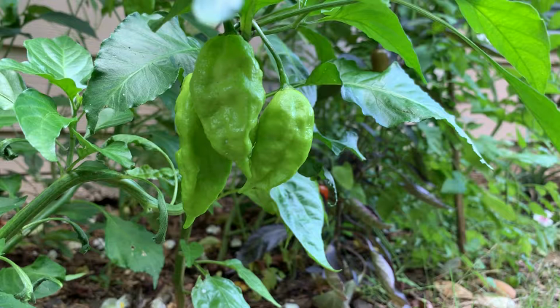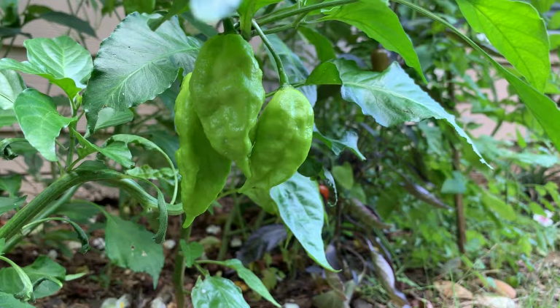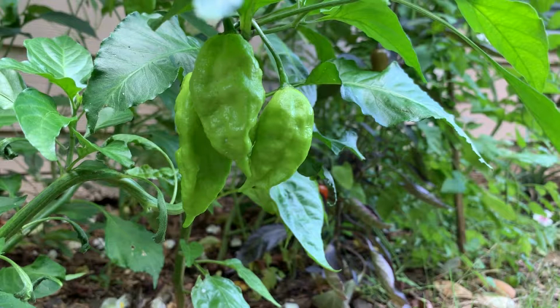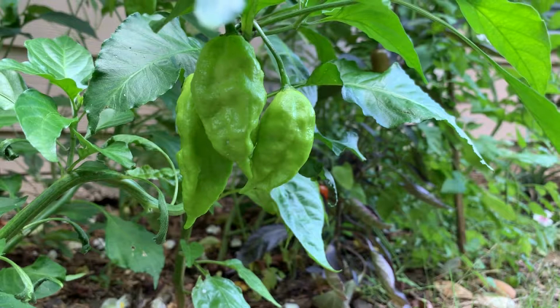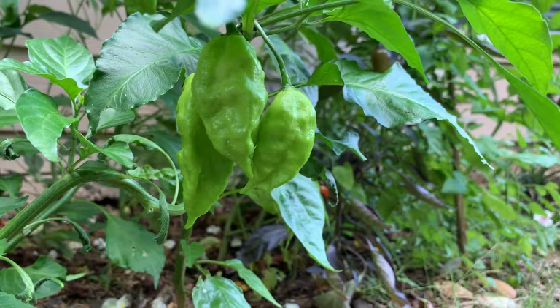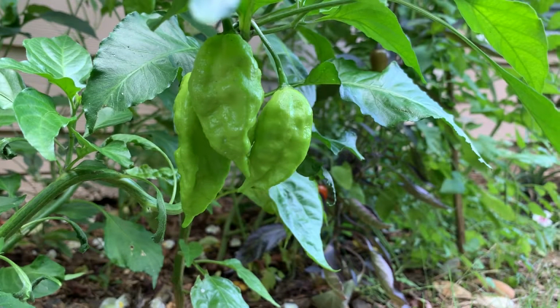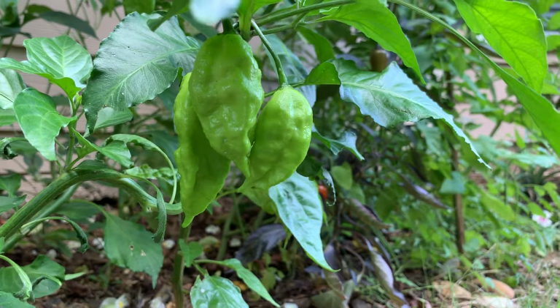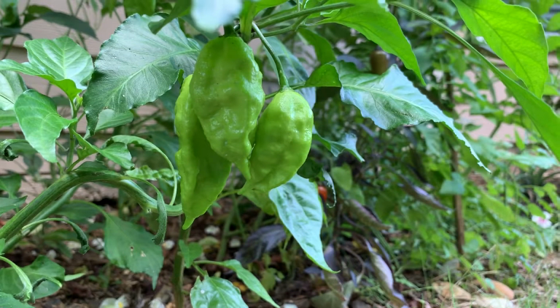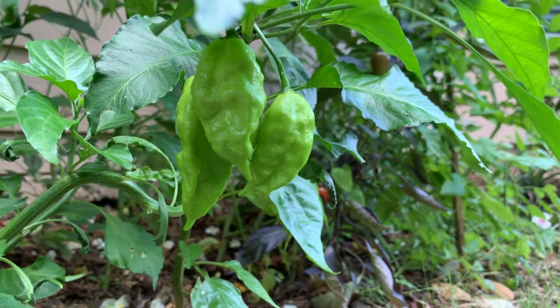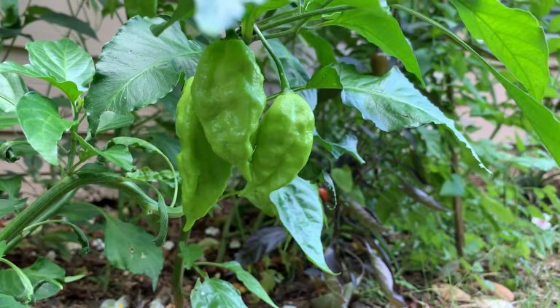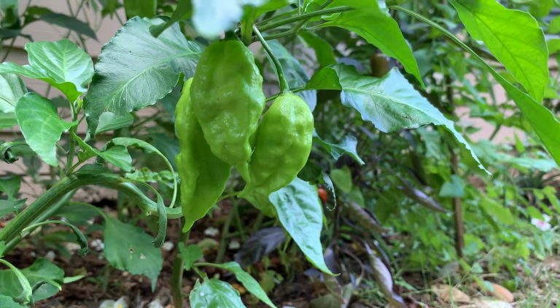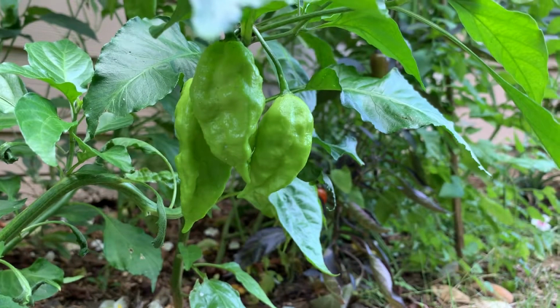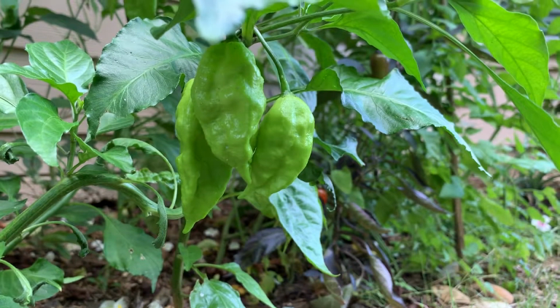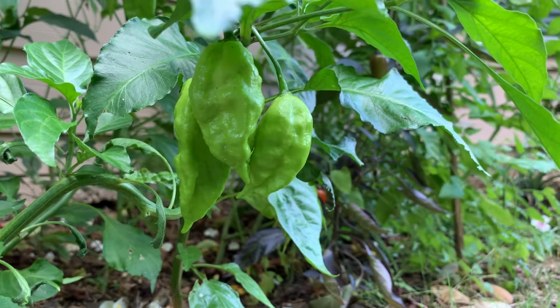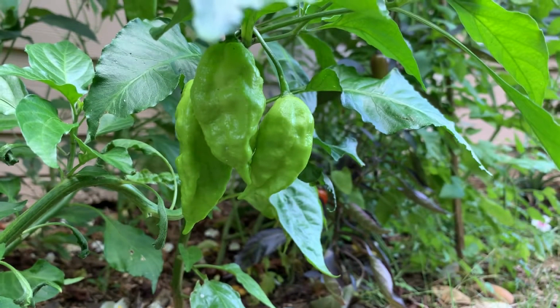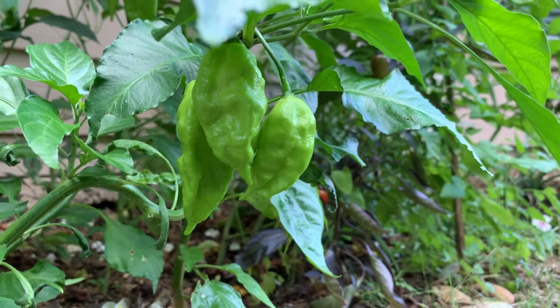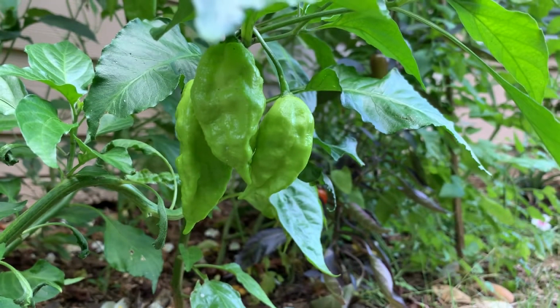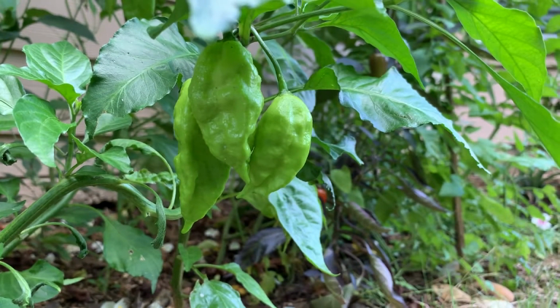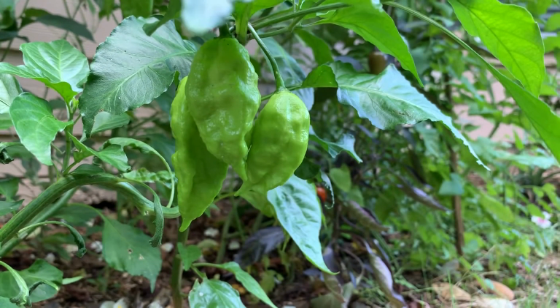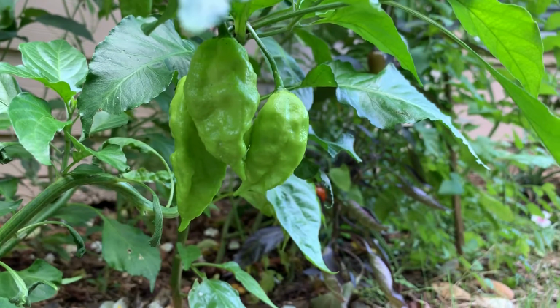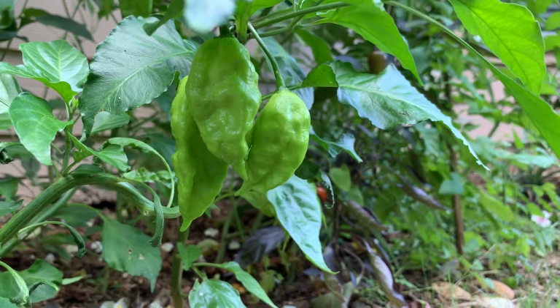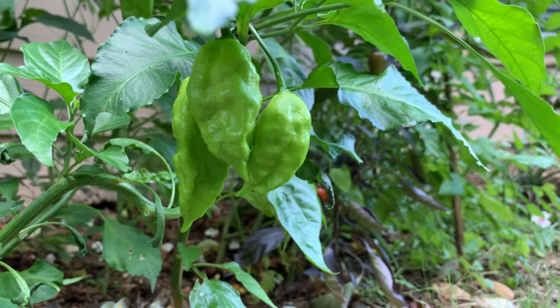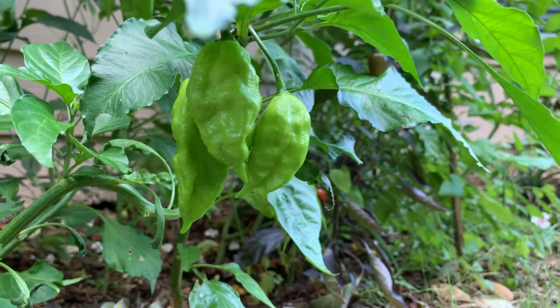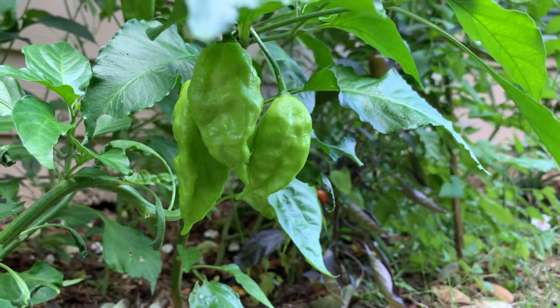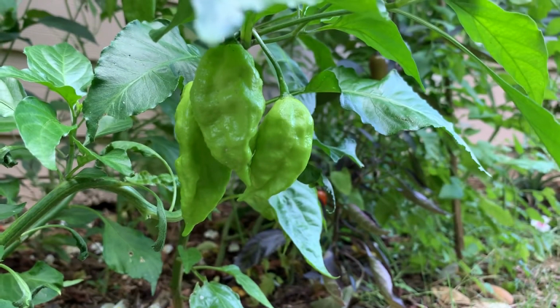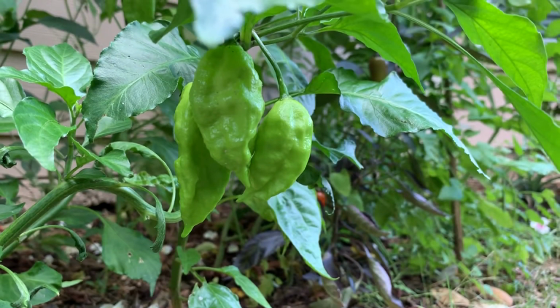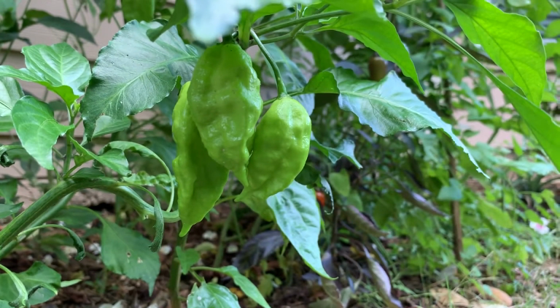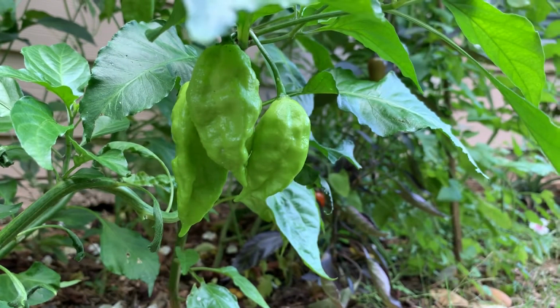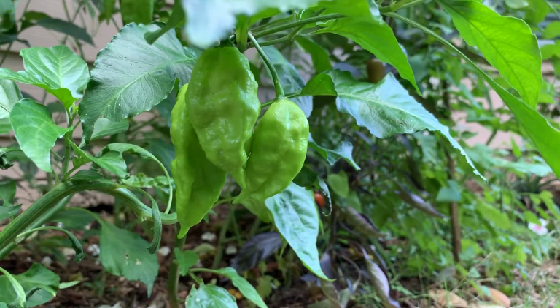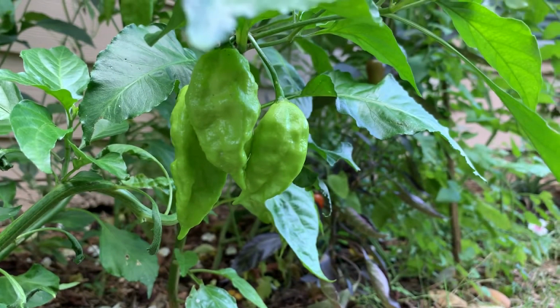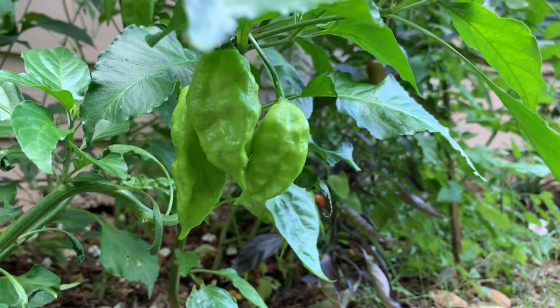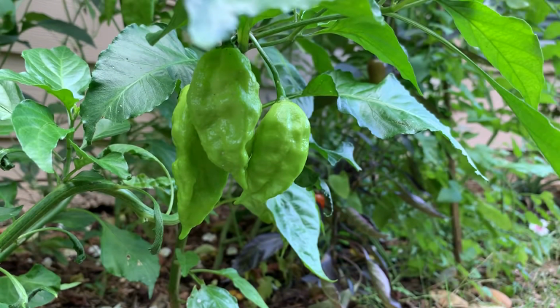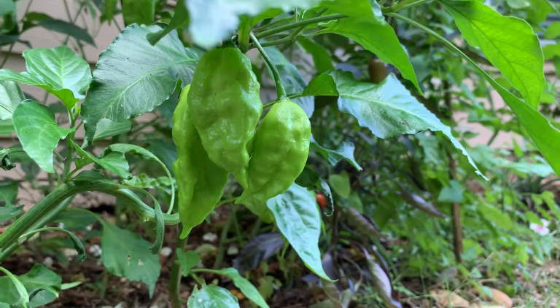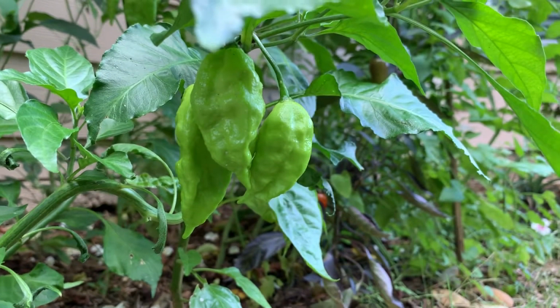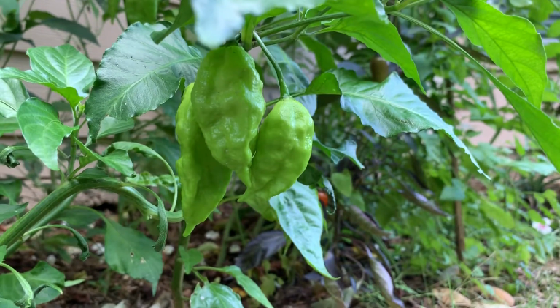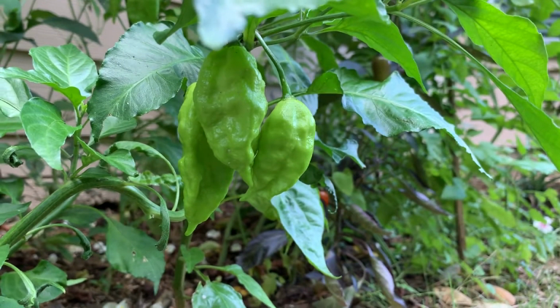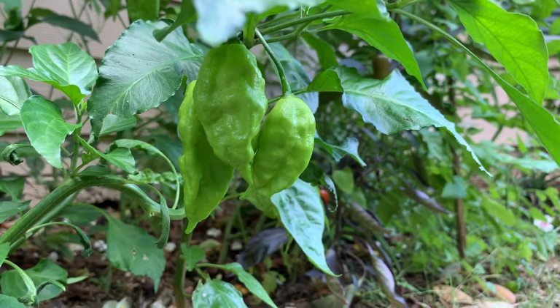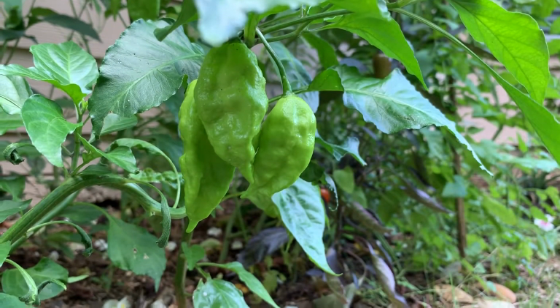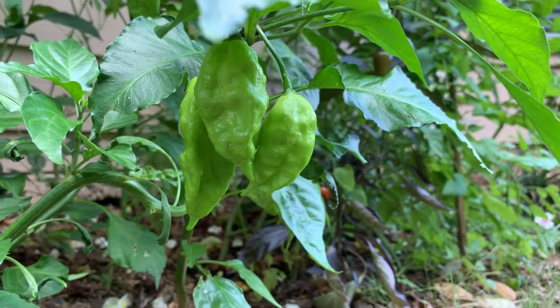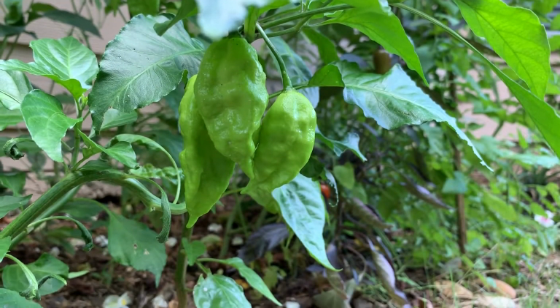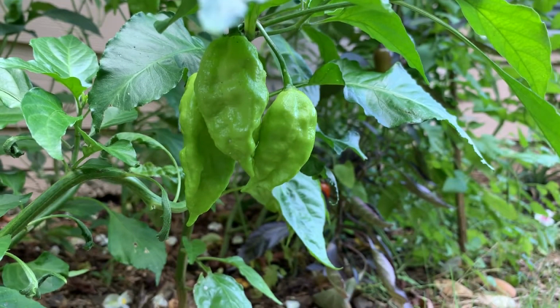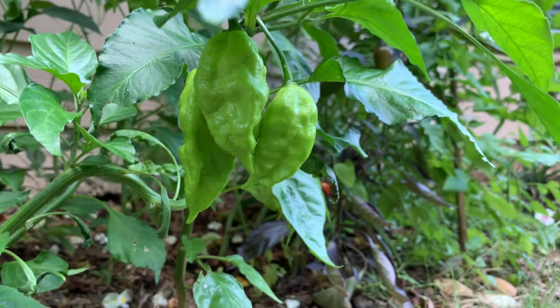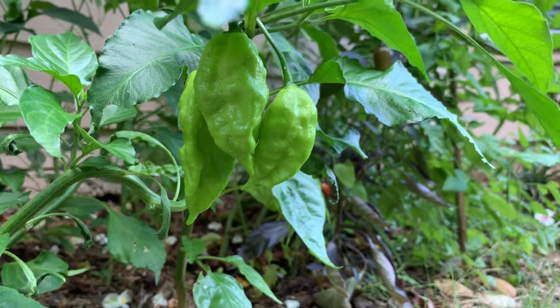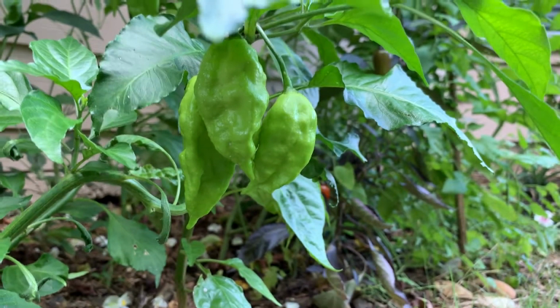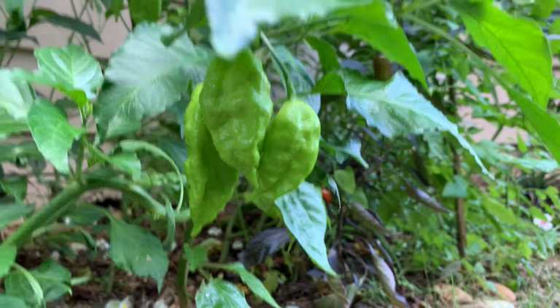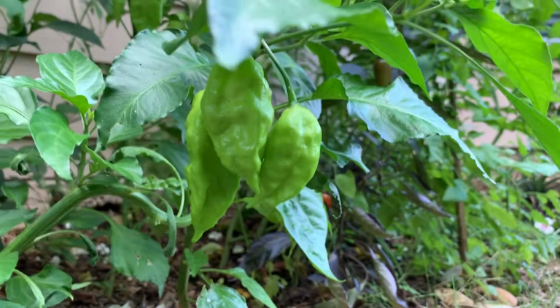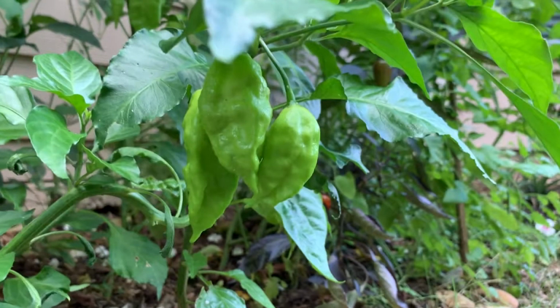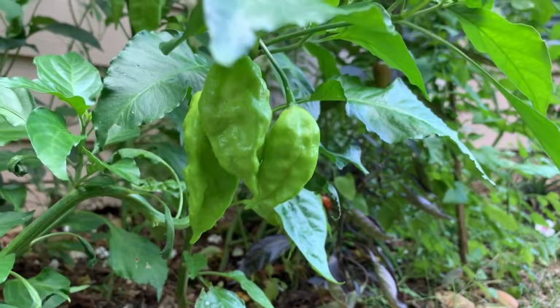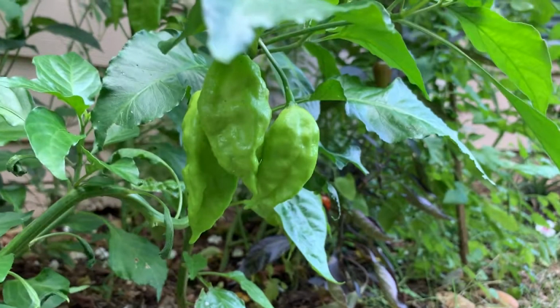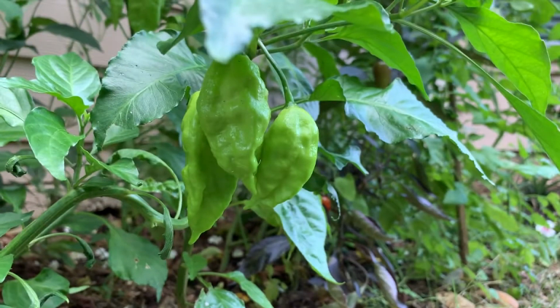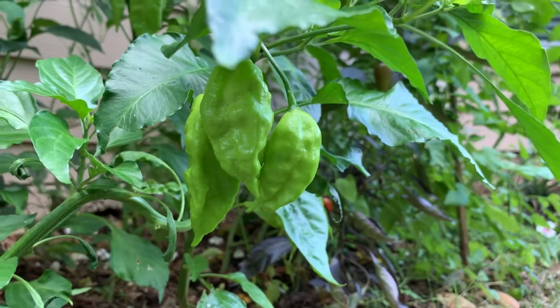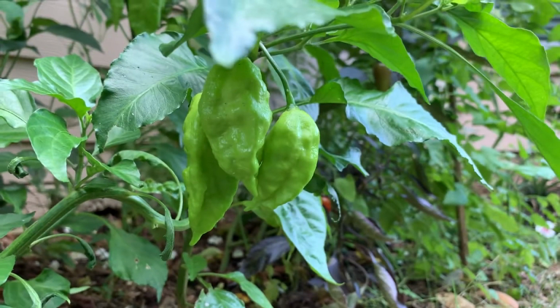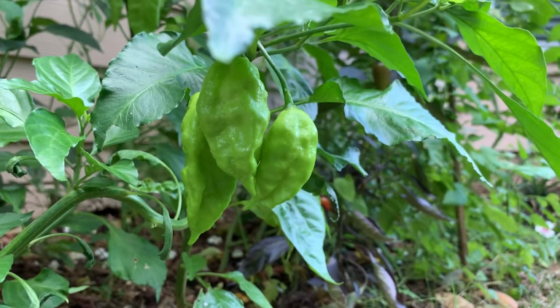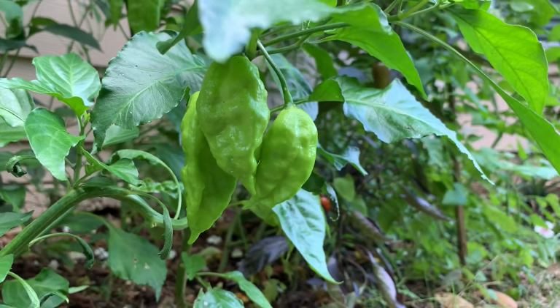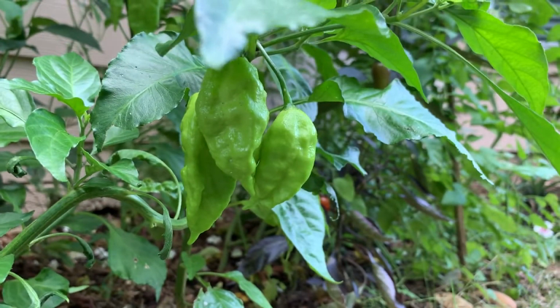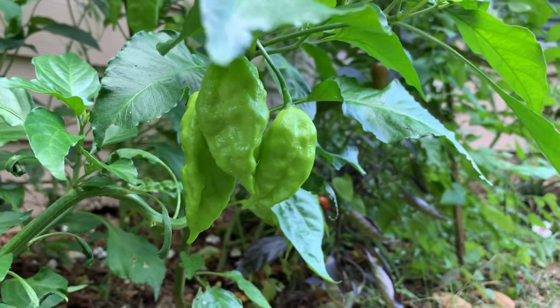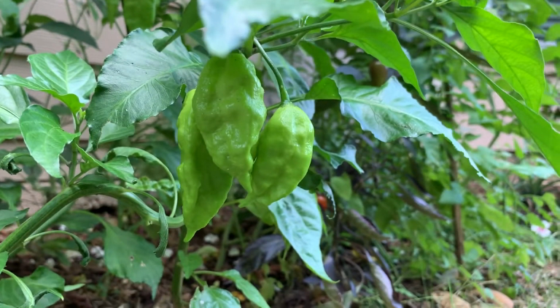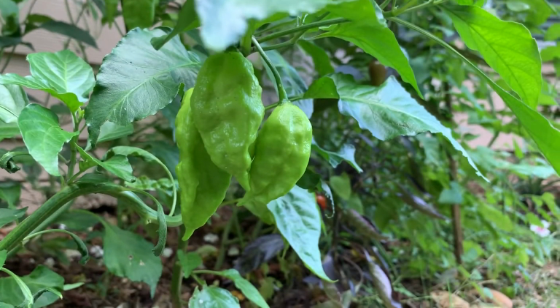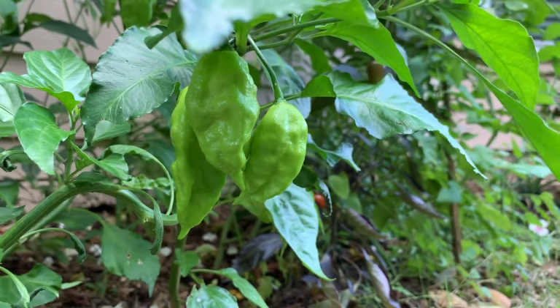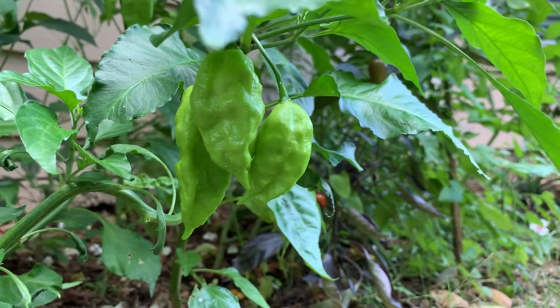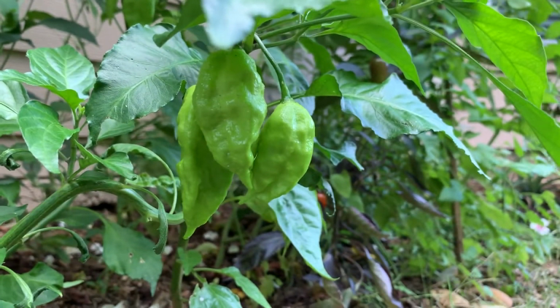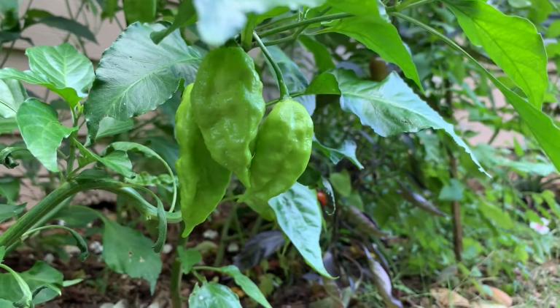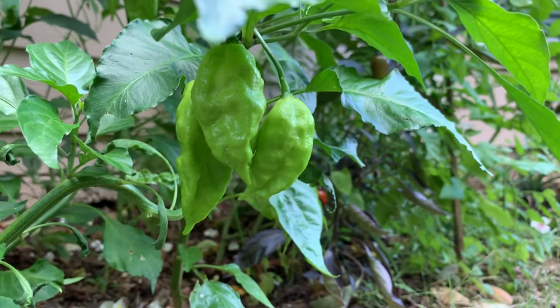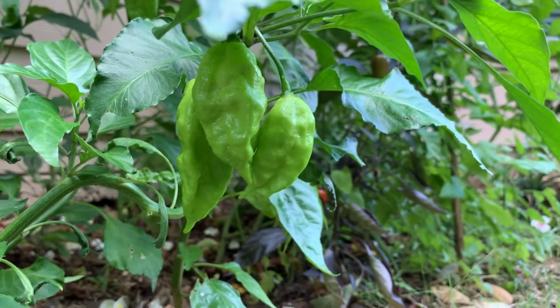Today, I'm just making a short little video about my ghost pepper plant and the growth stages that it has and what it looks like, what you need to look out for.